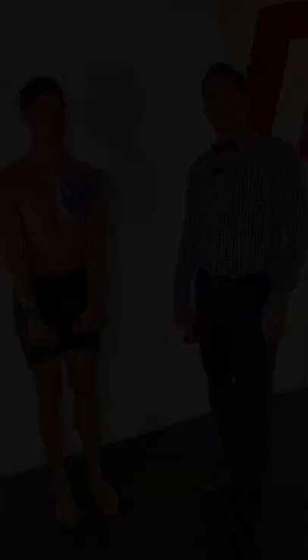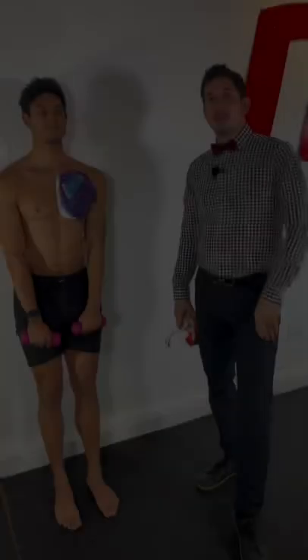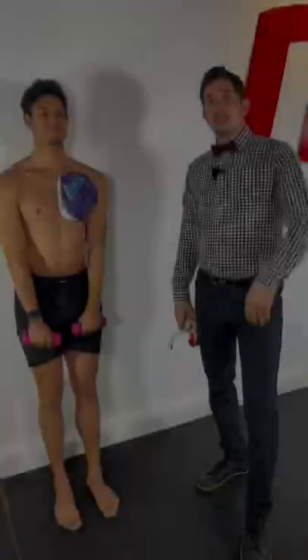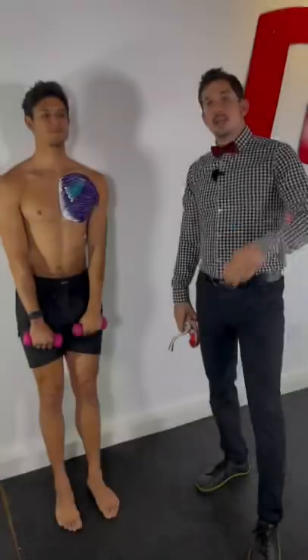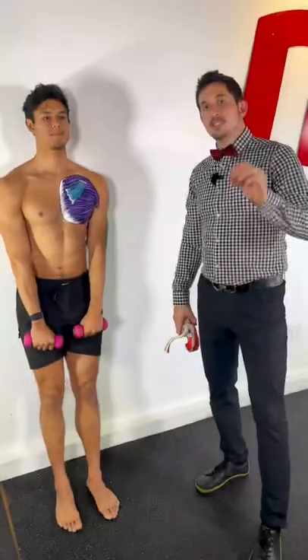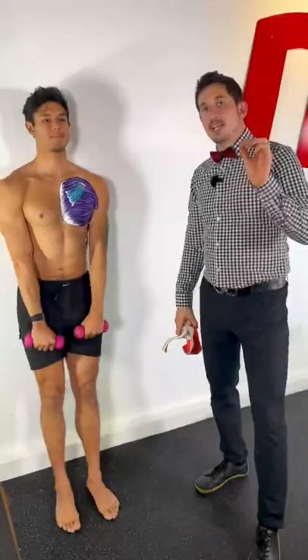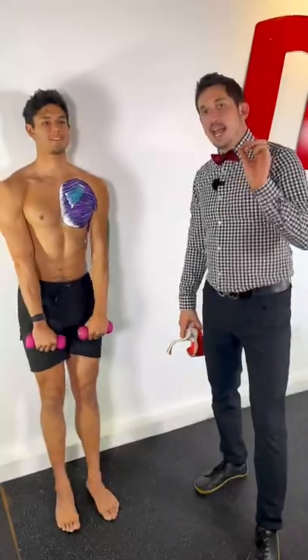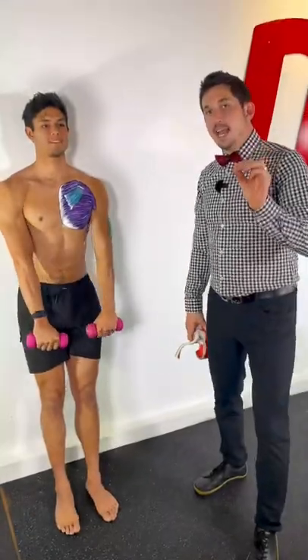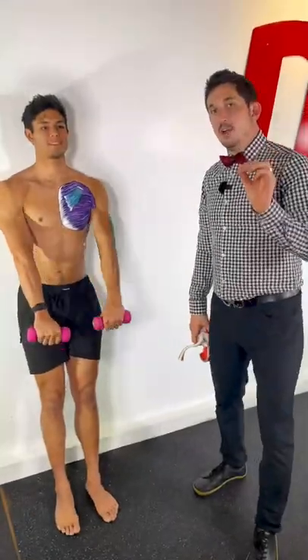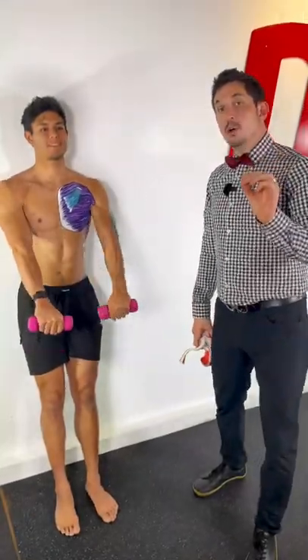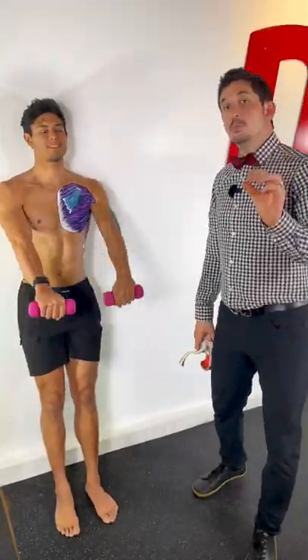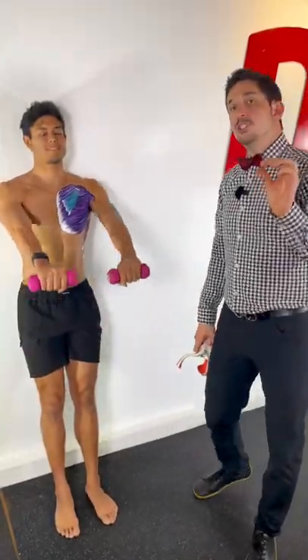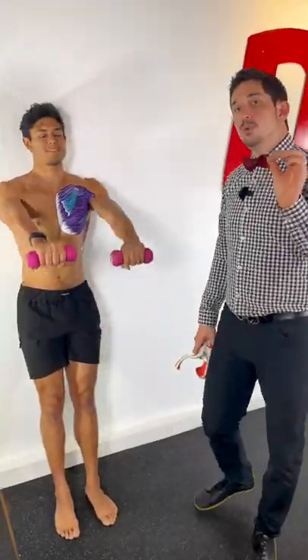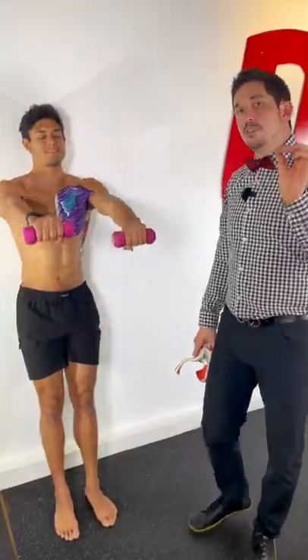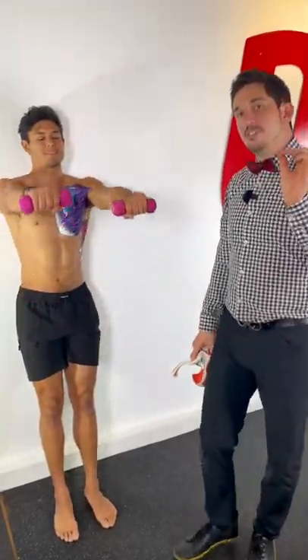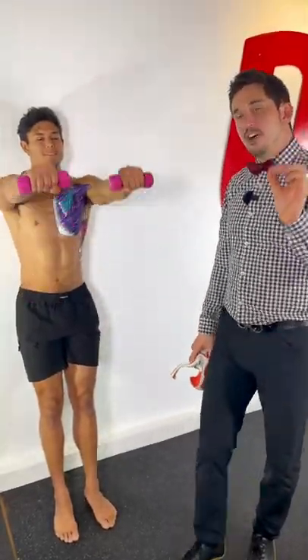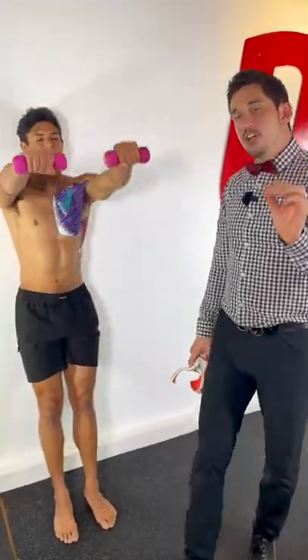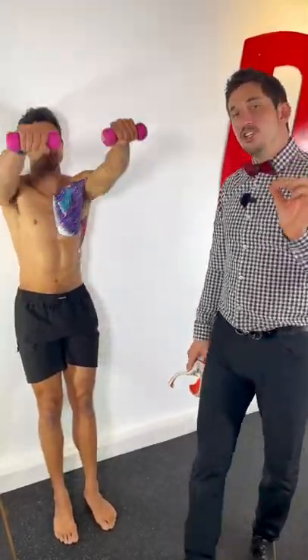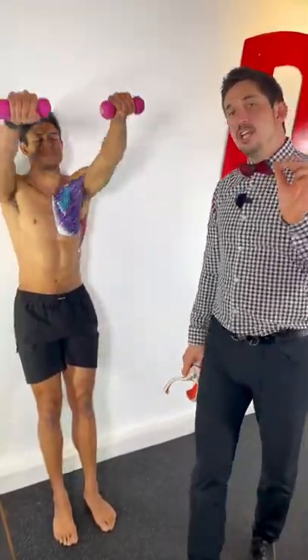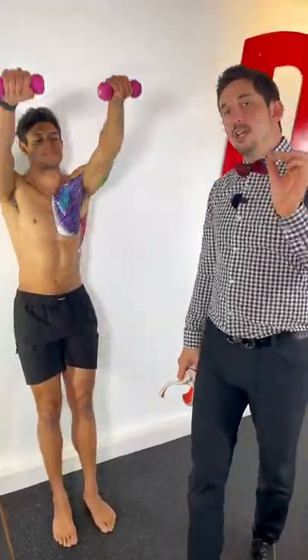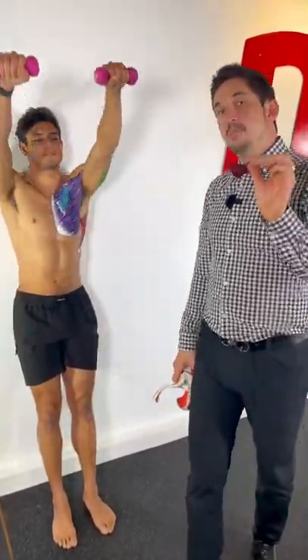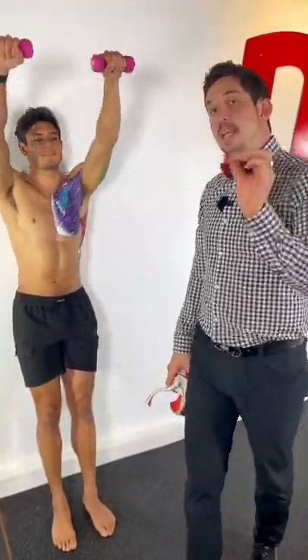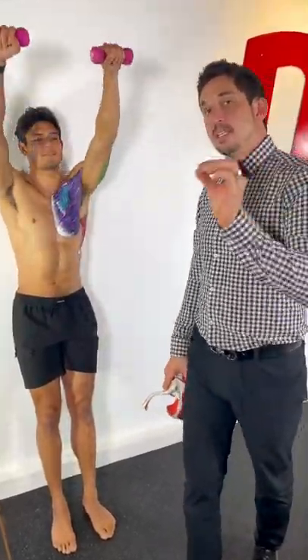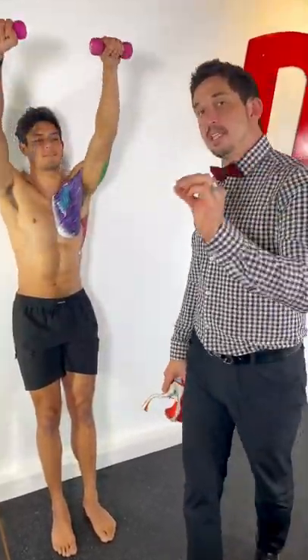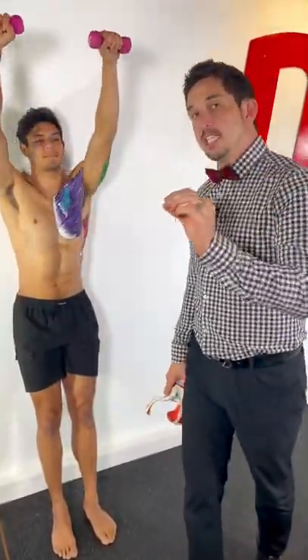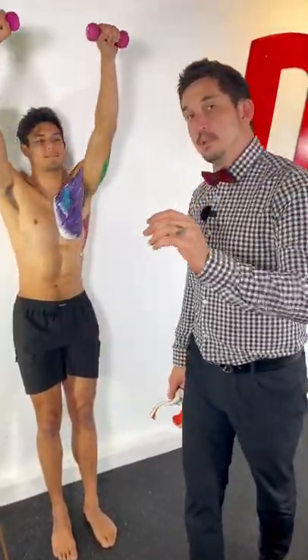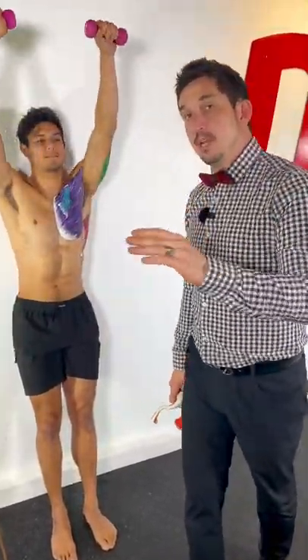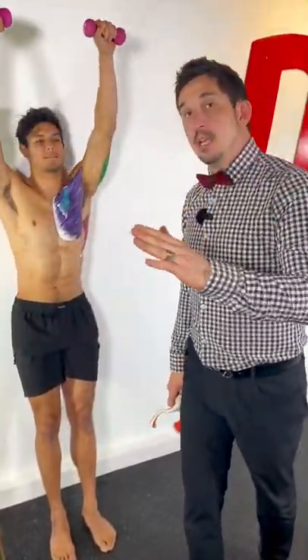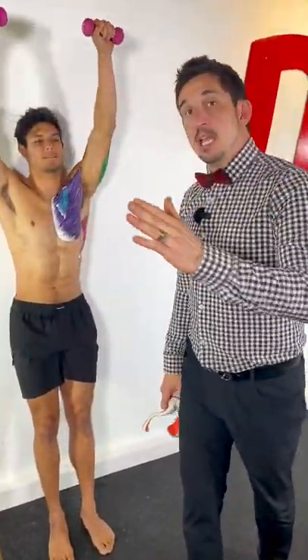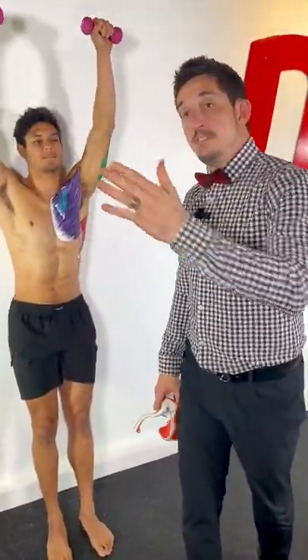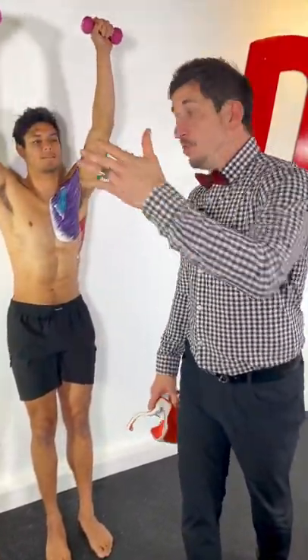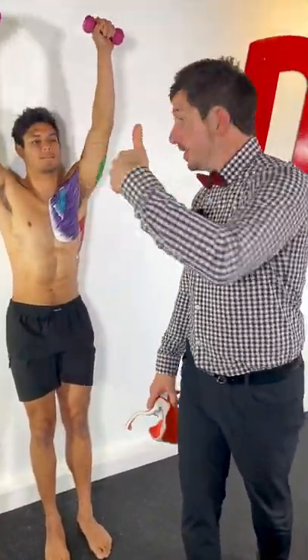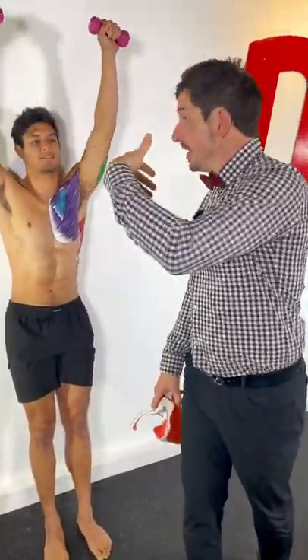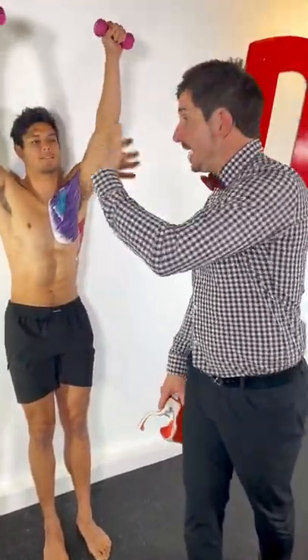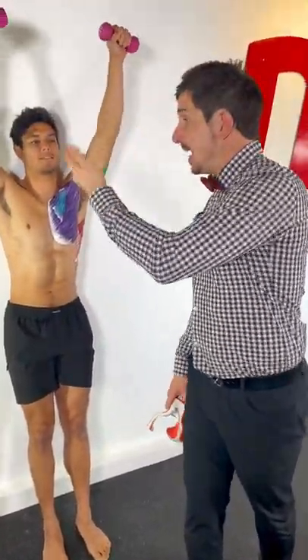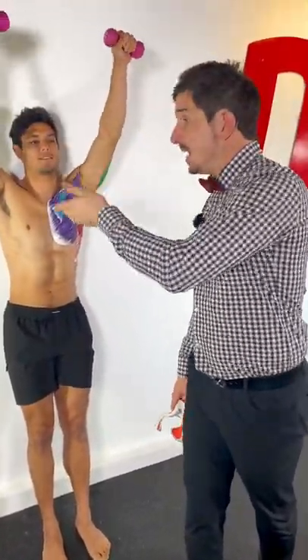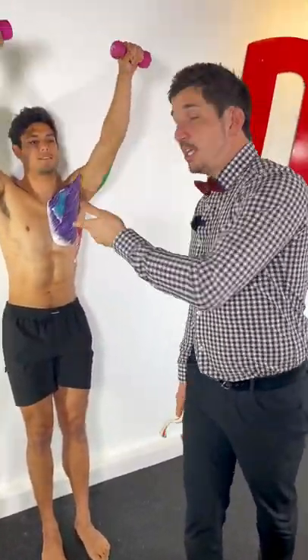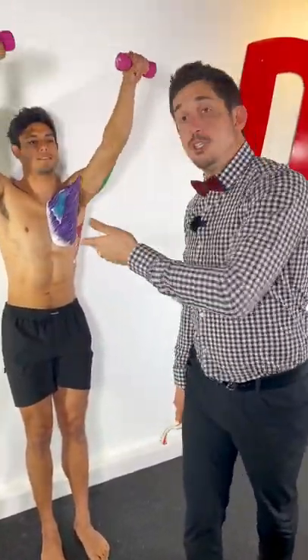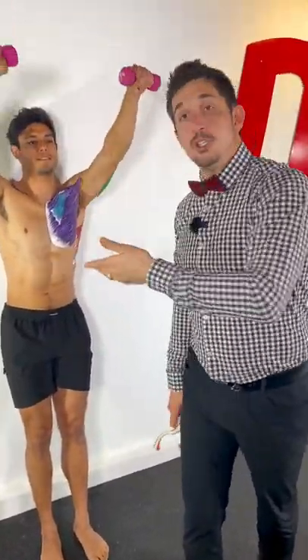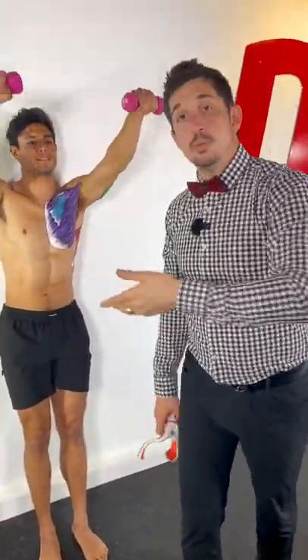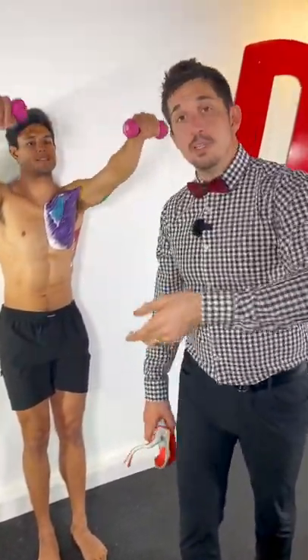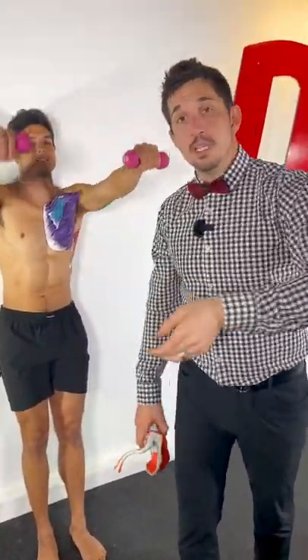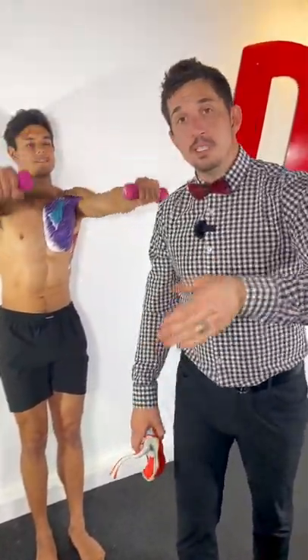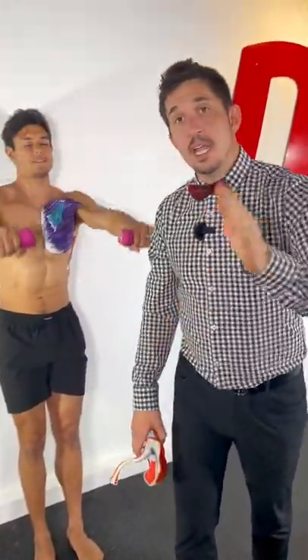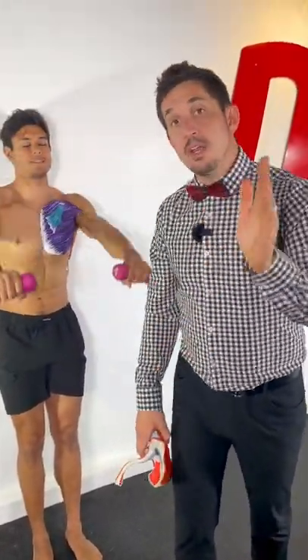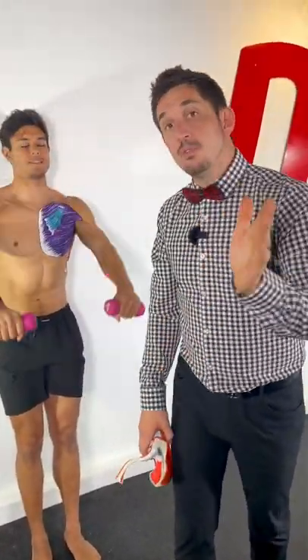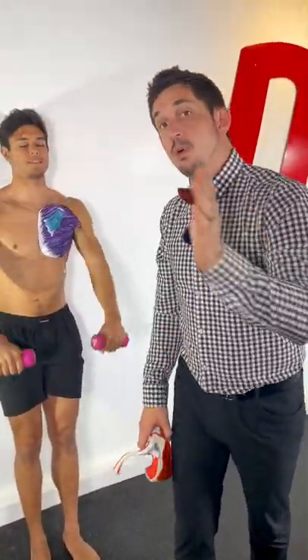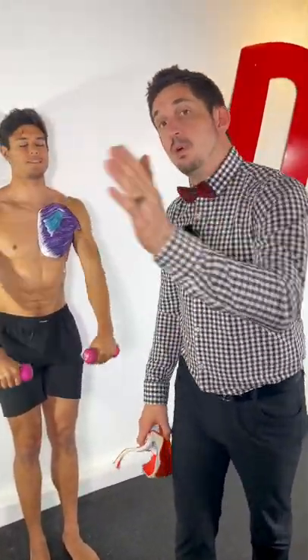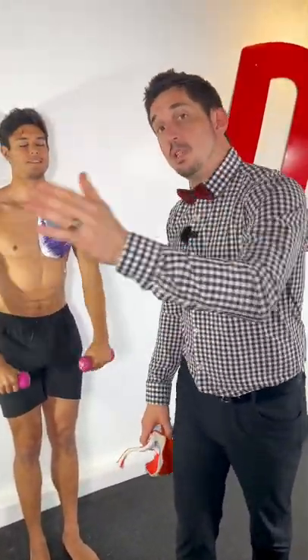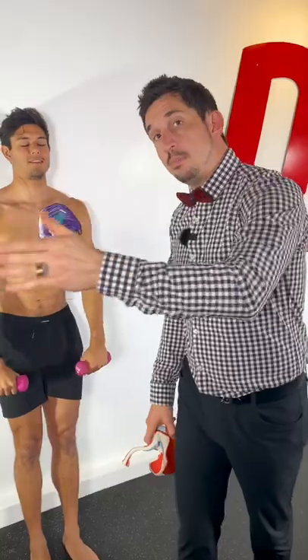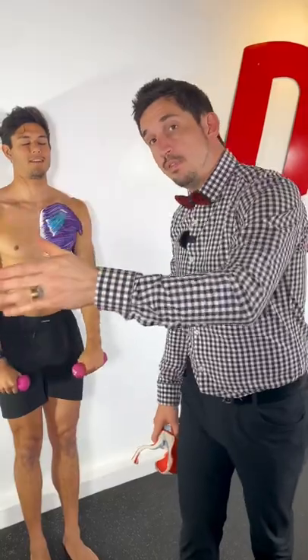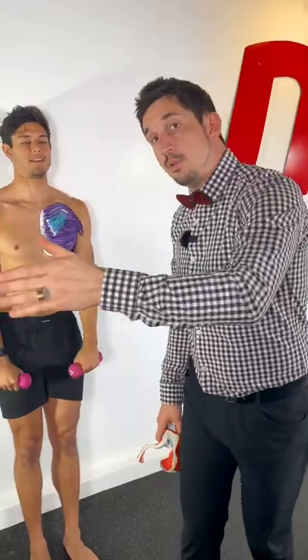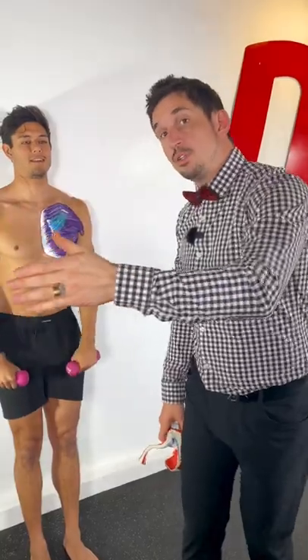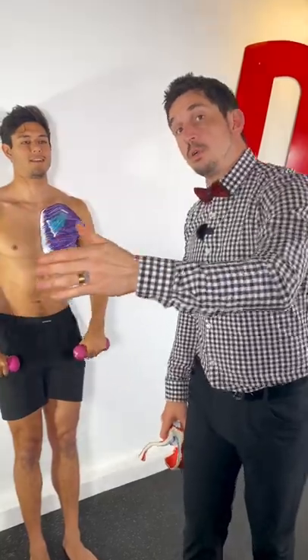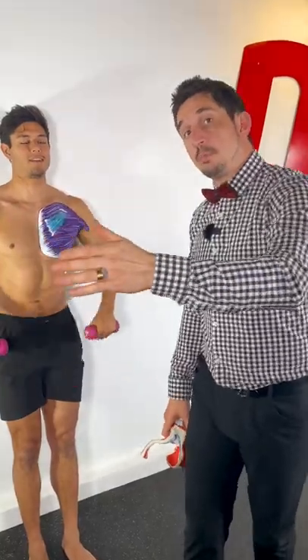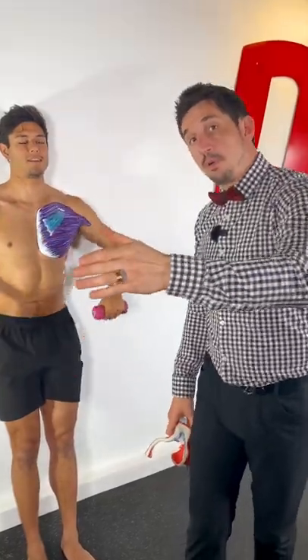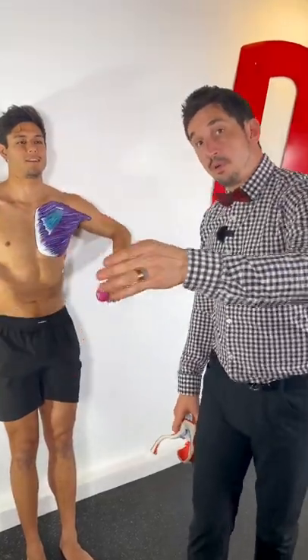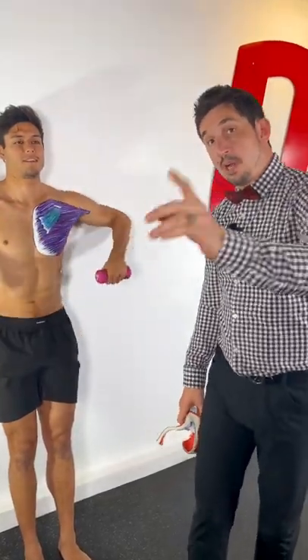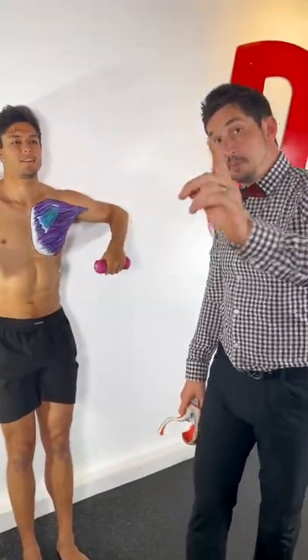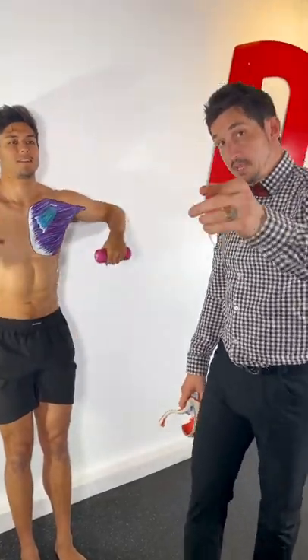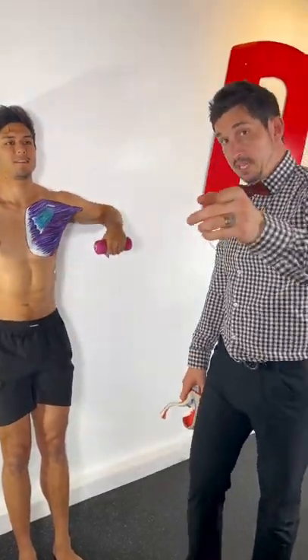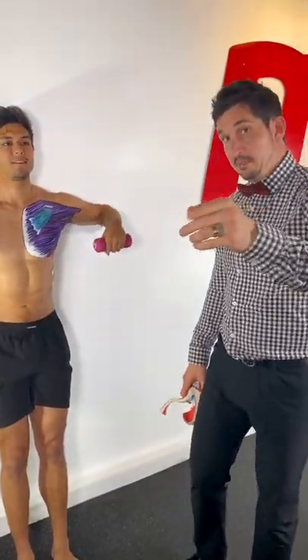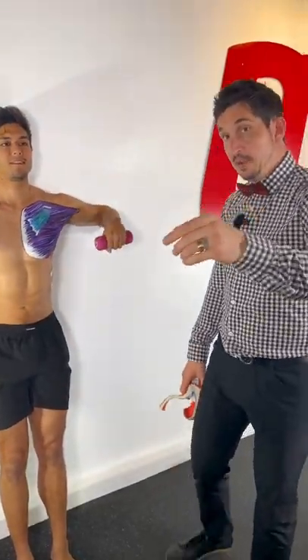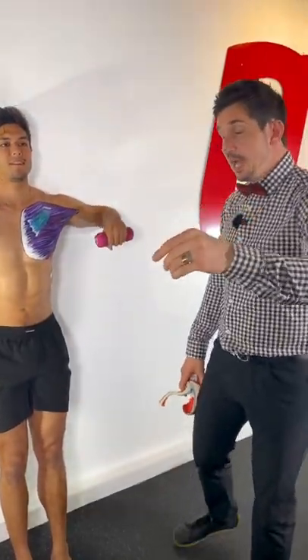Here's an at-home shoulder function and pain assessment. If you're getting any issues with this, enroll in the Move Your Shoulder program — link in bio.